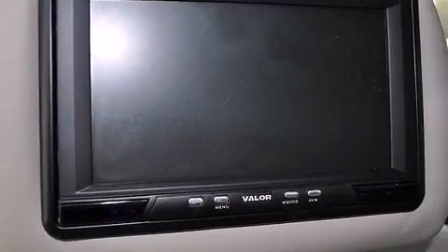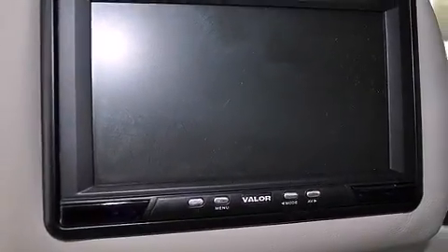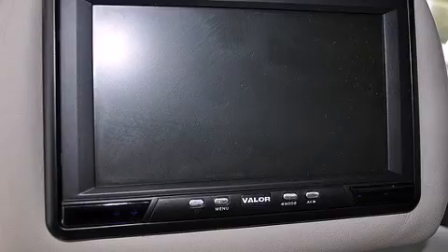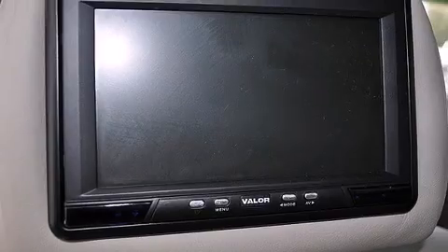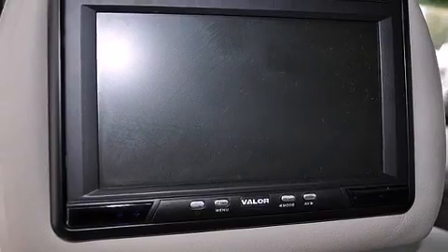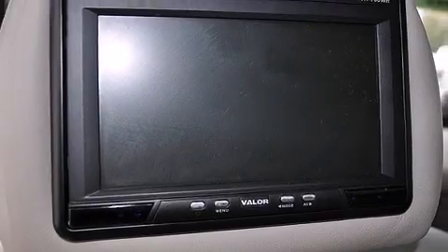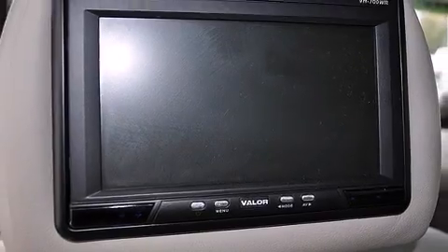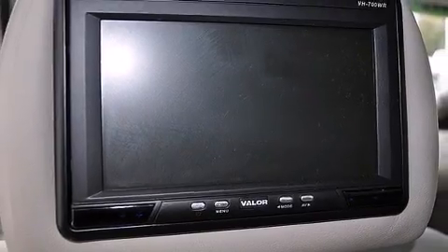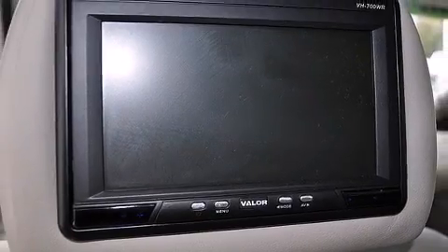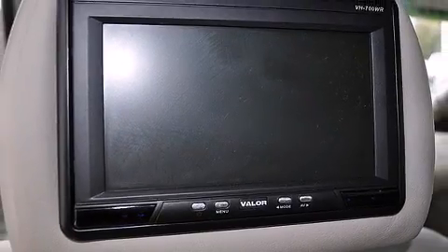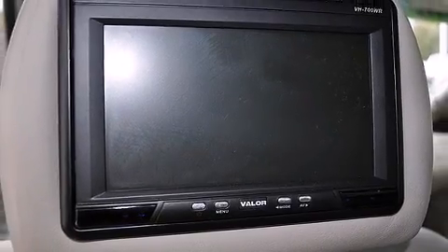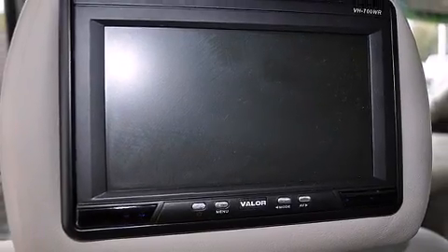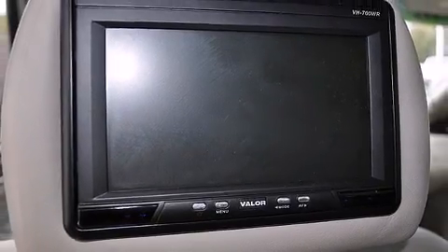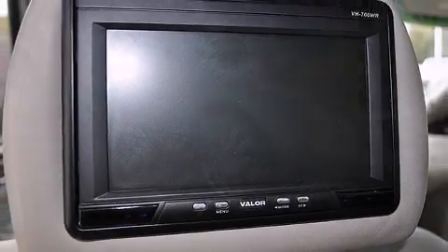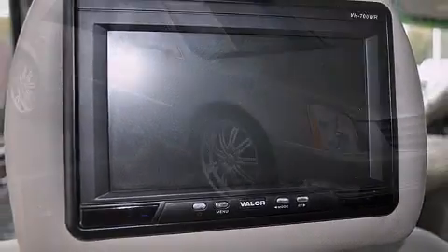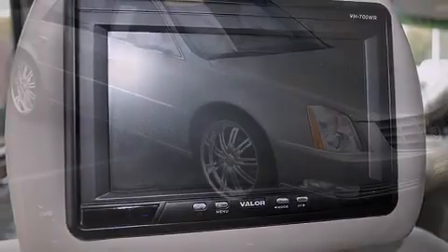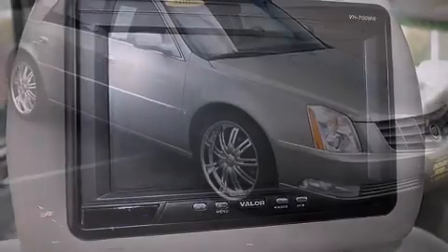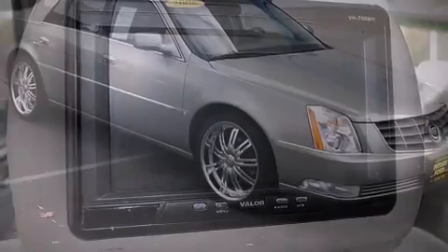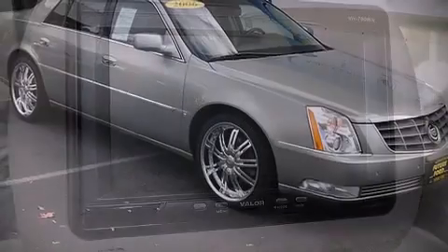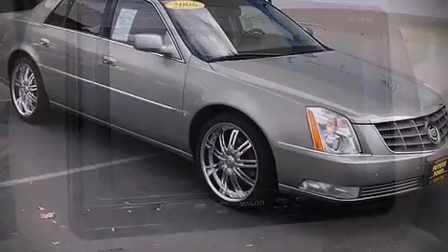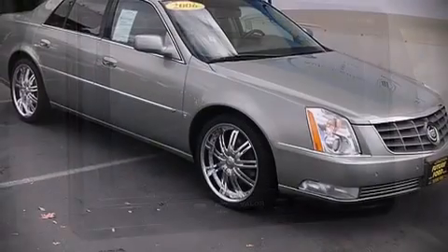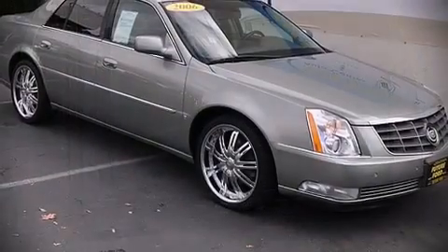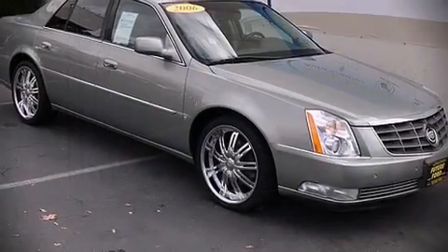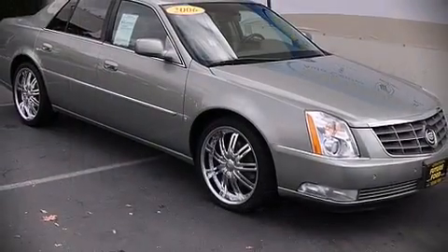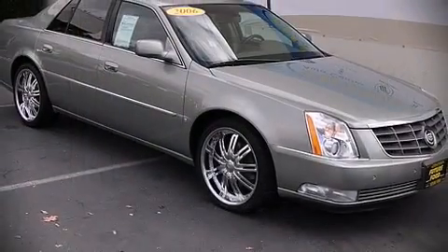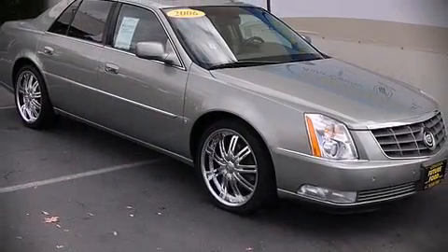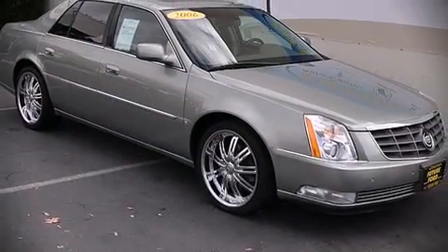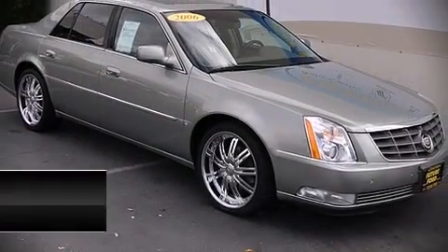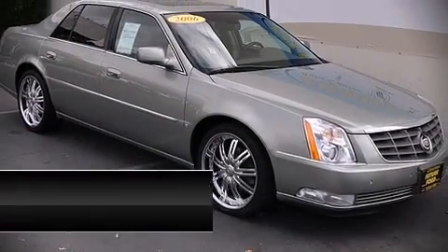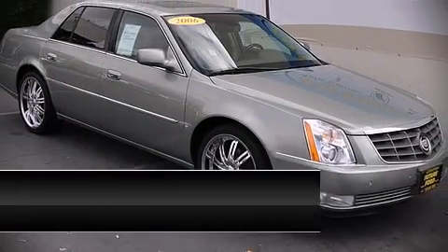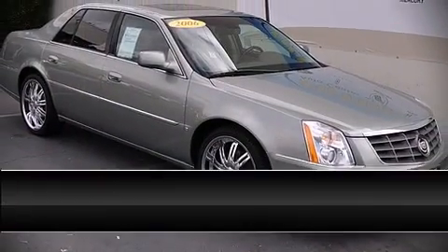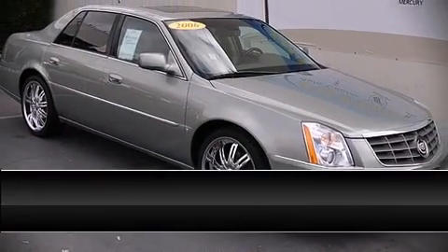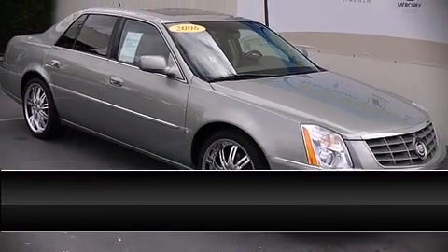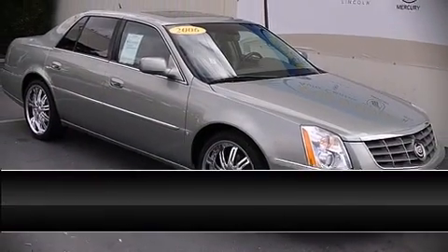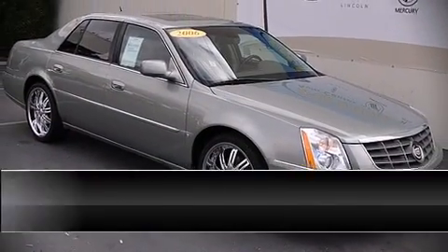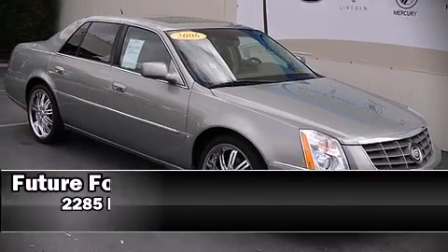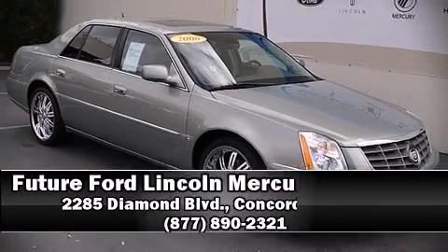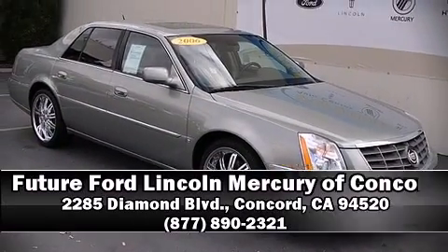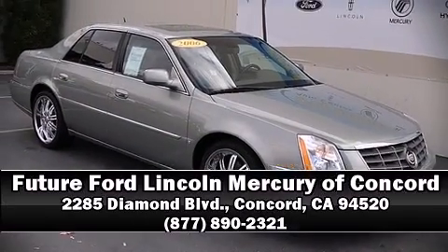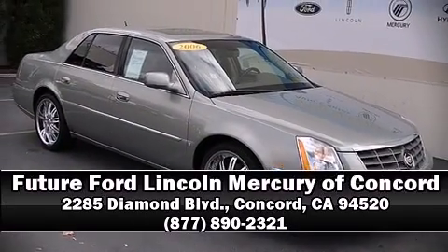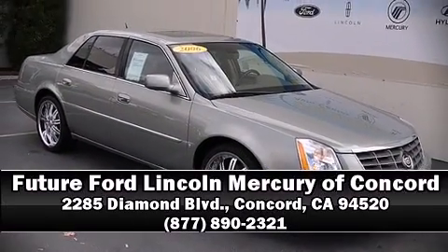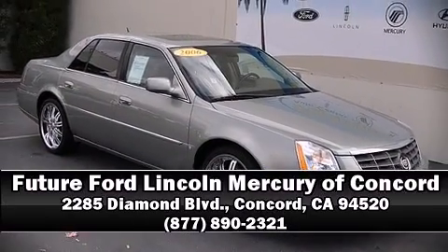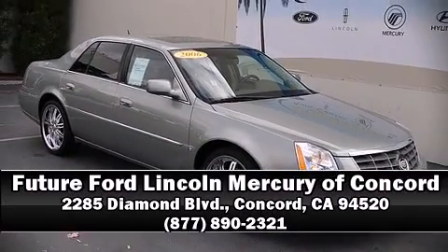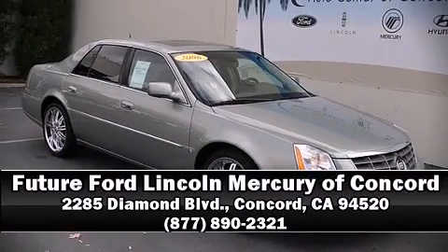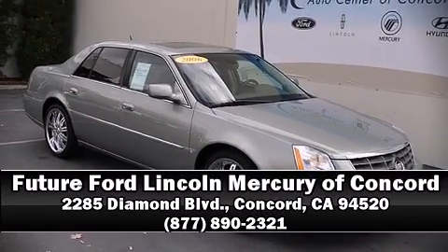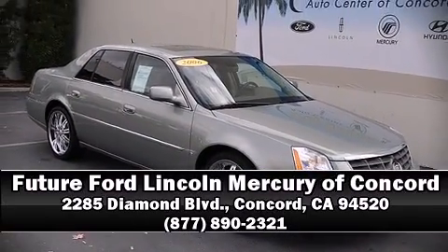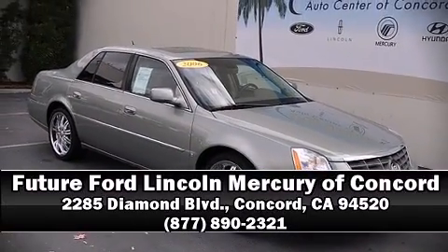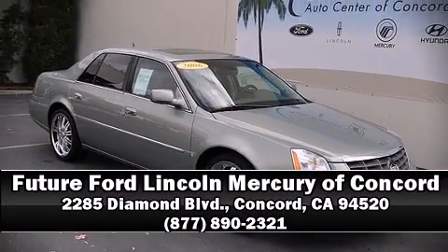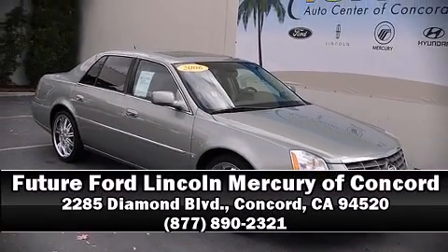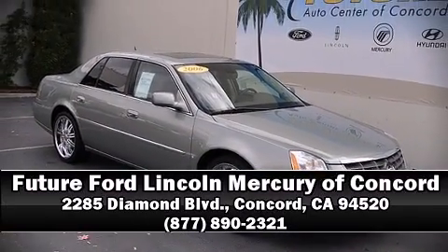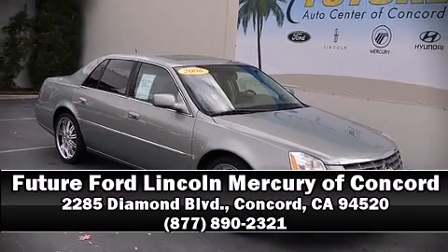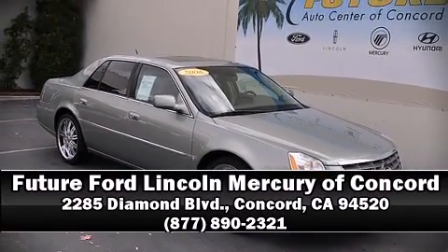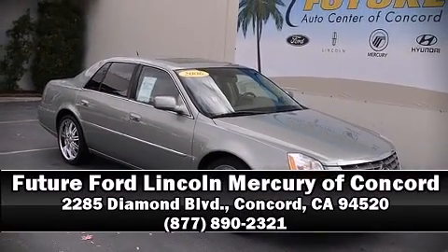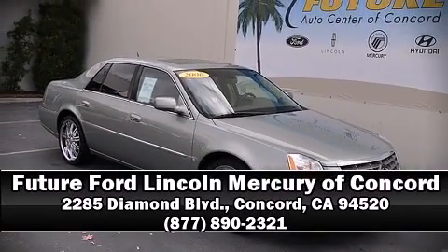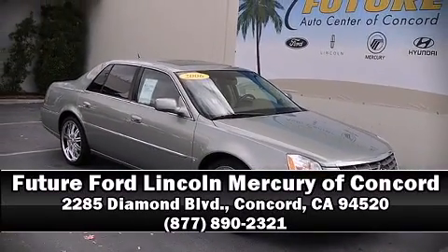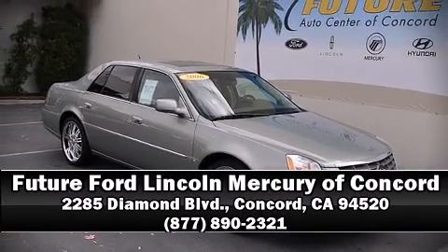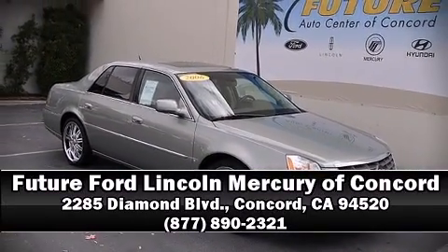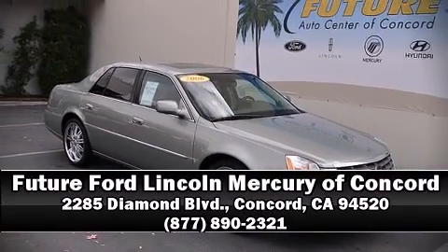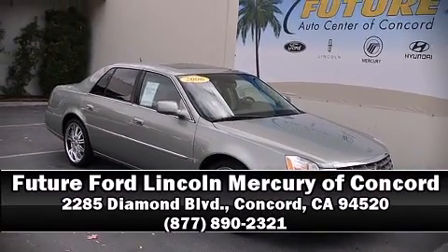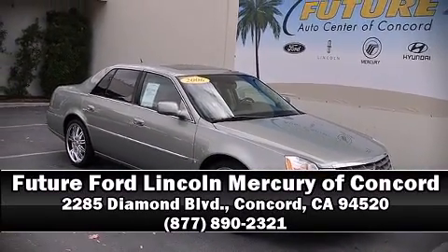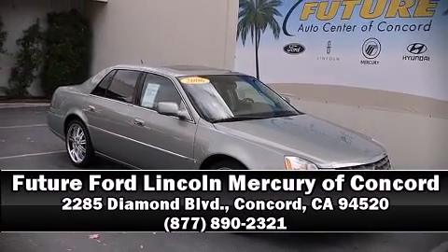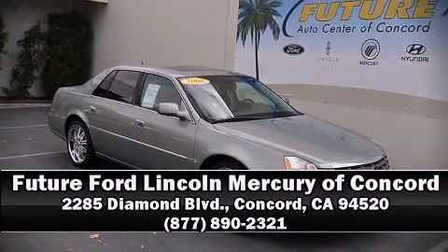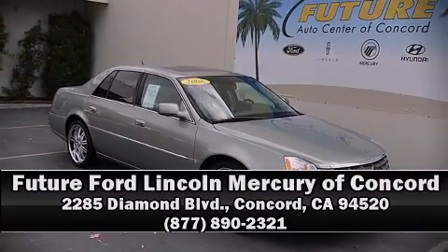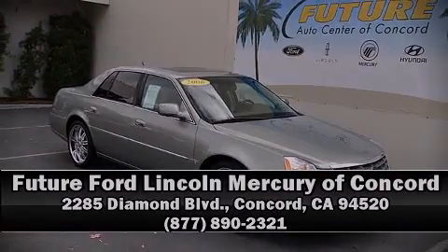A test drive is waiting for you. Call now to schedule an appointment at our dealership. I'll see you soon!